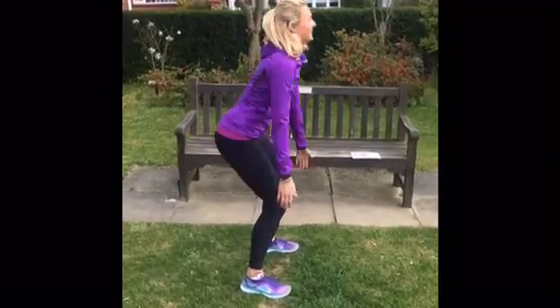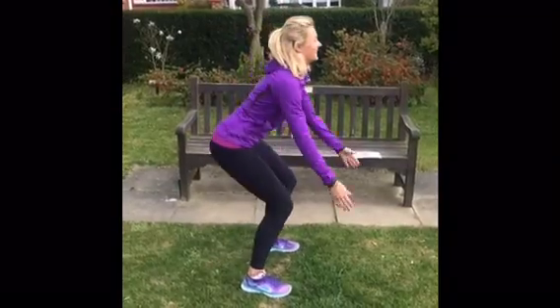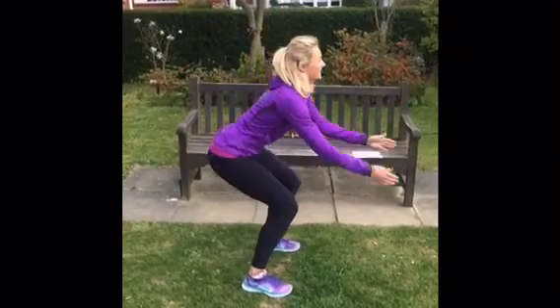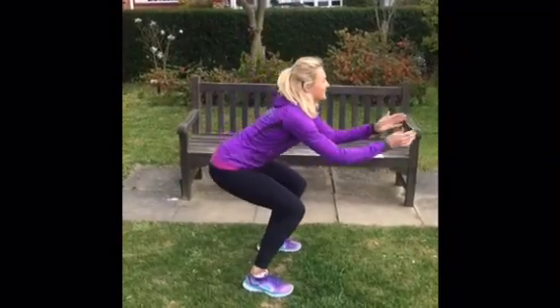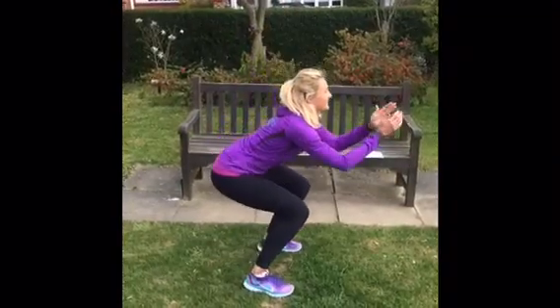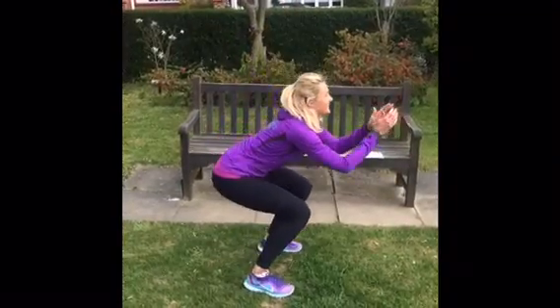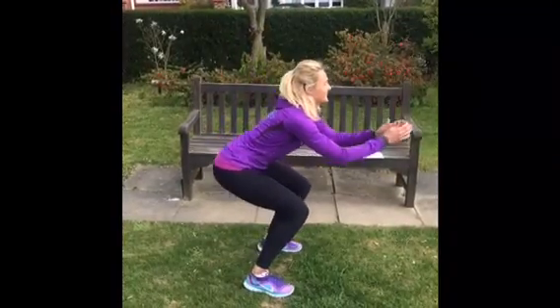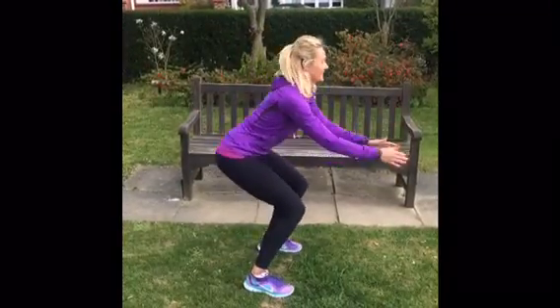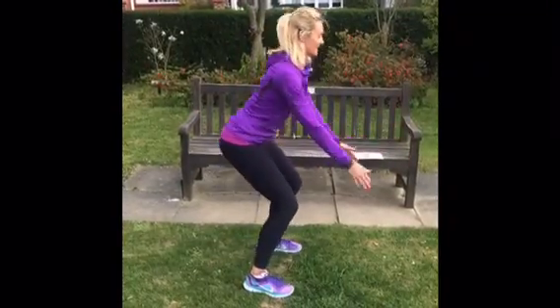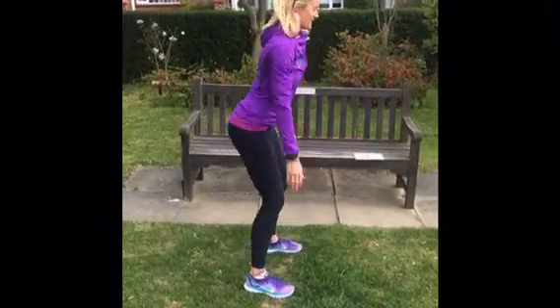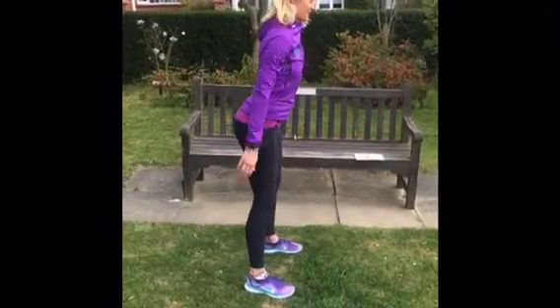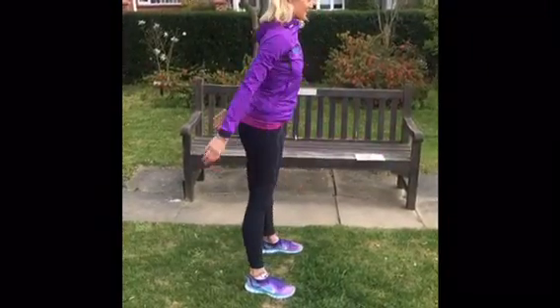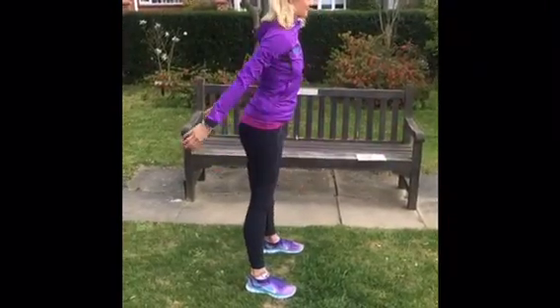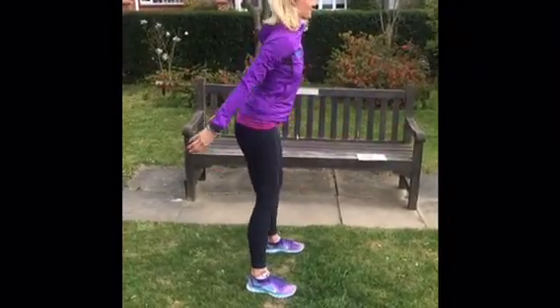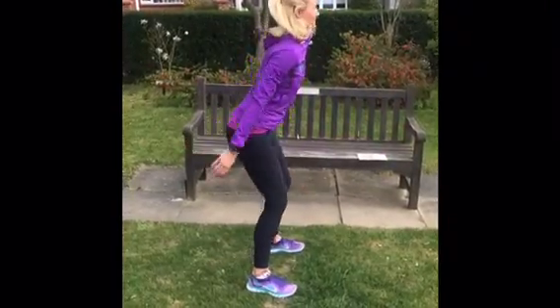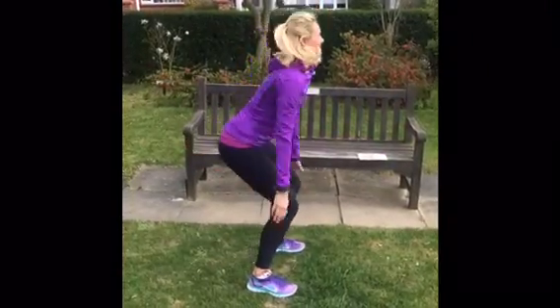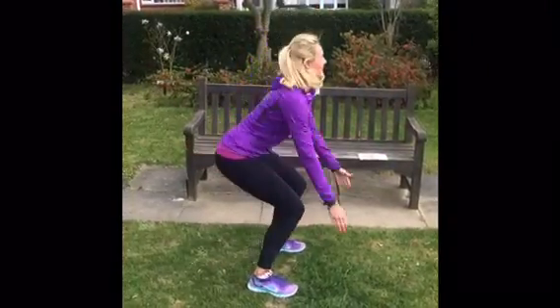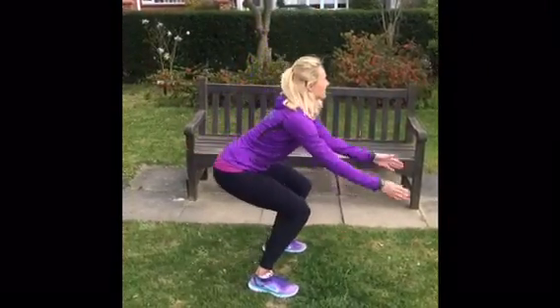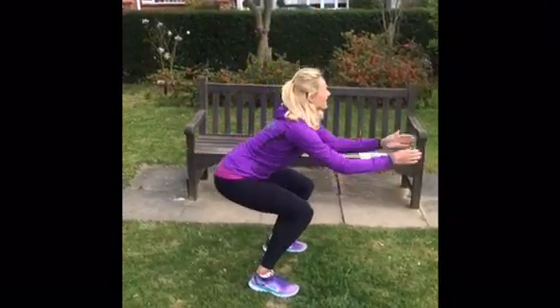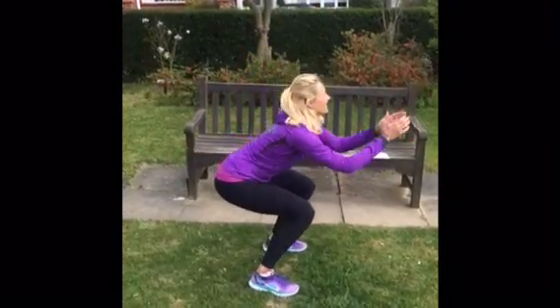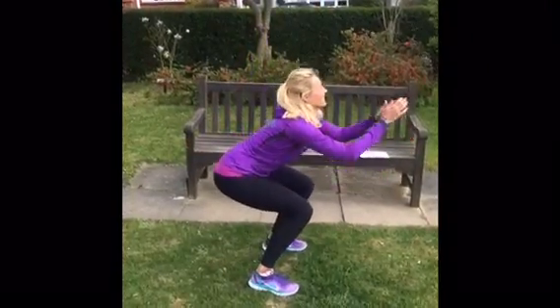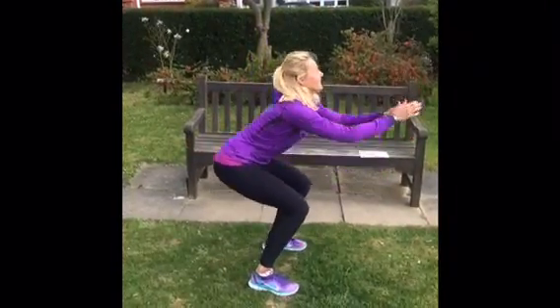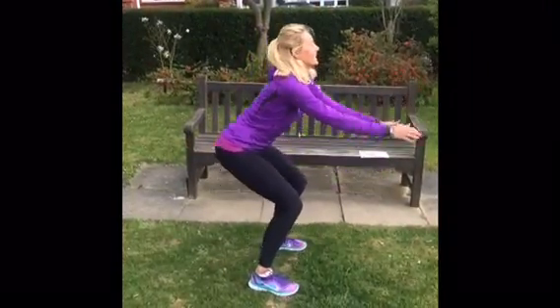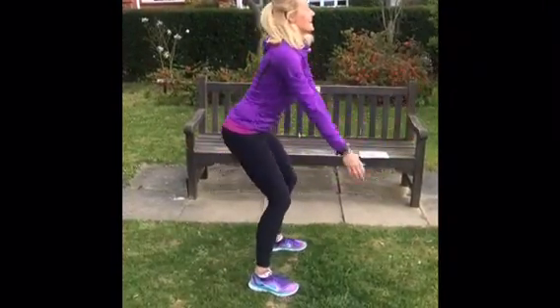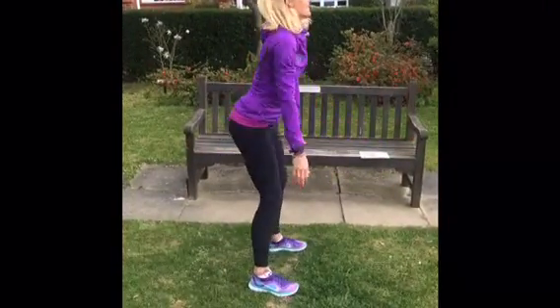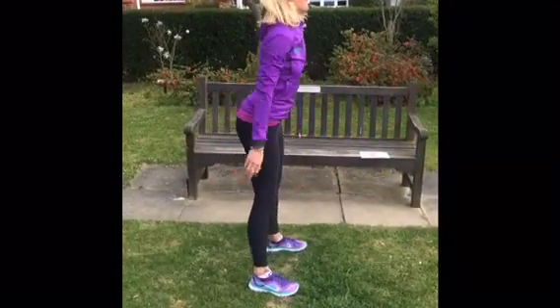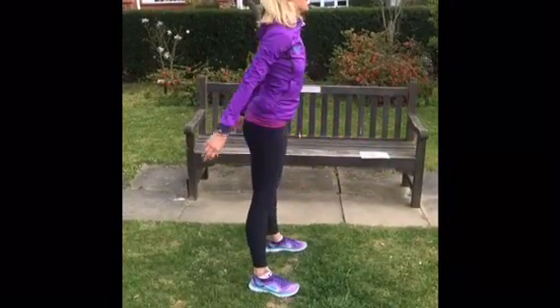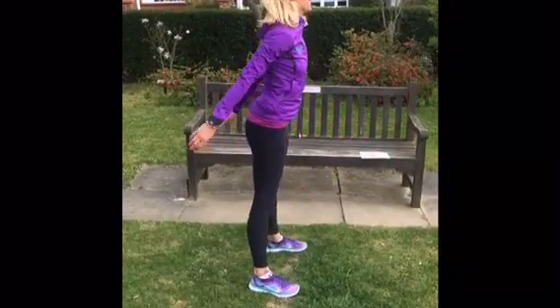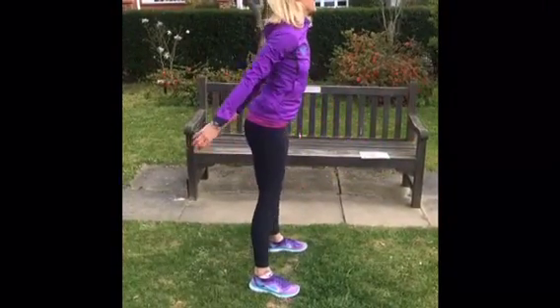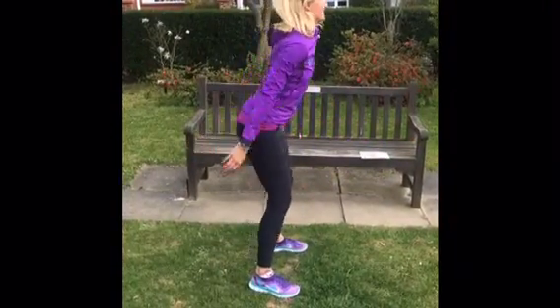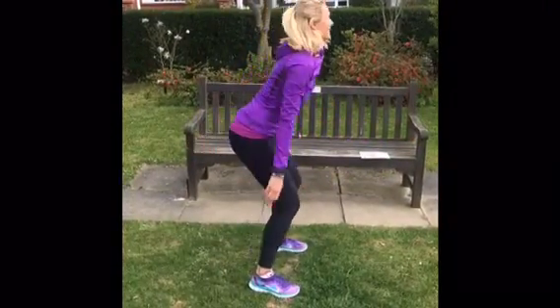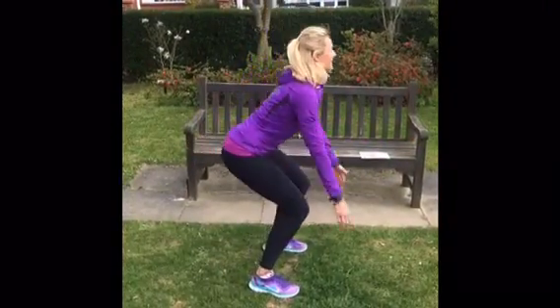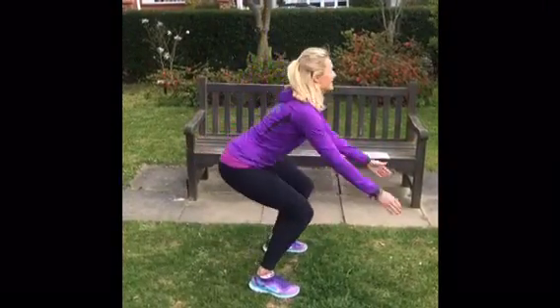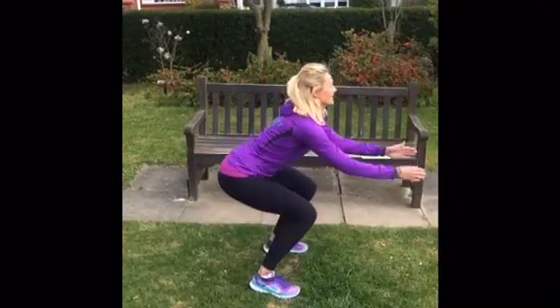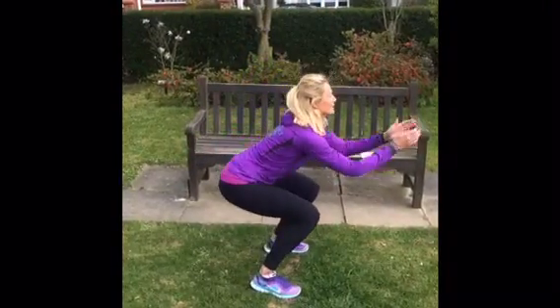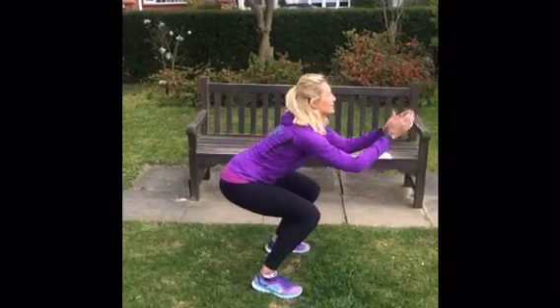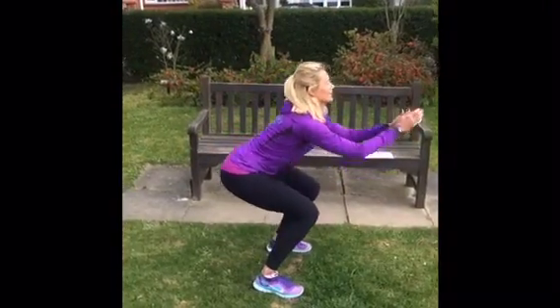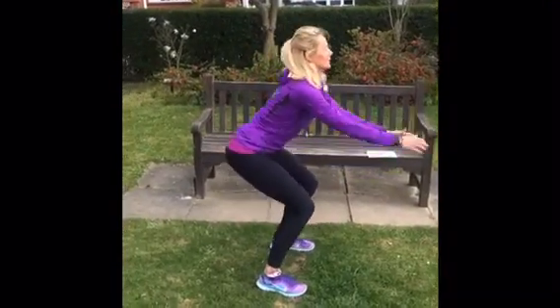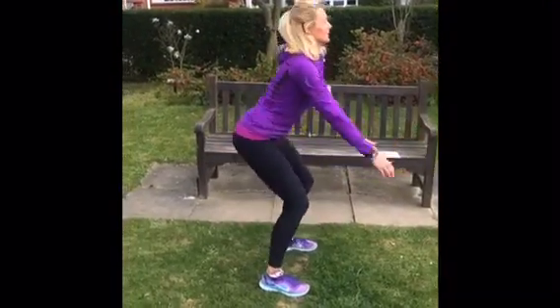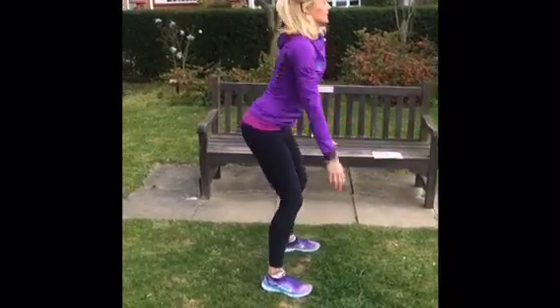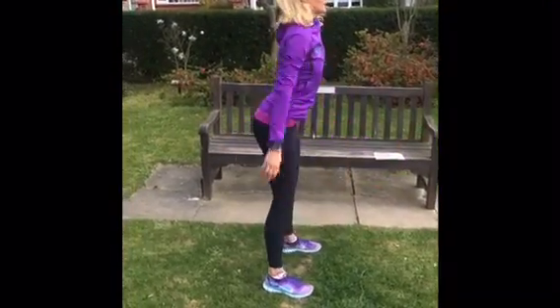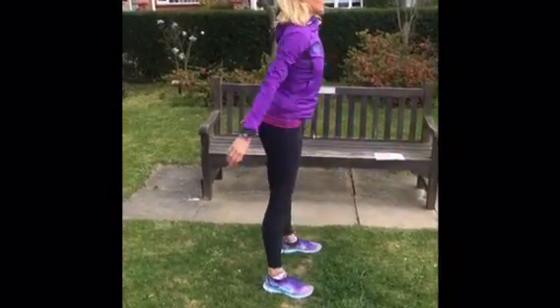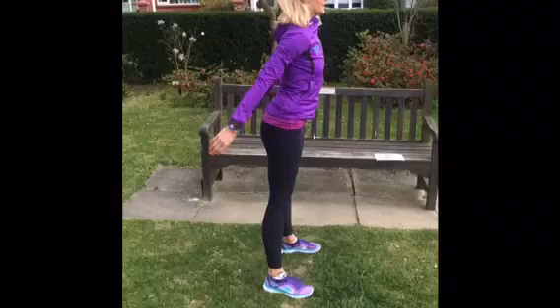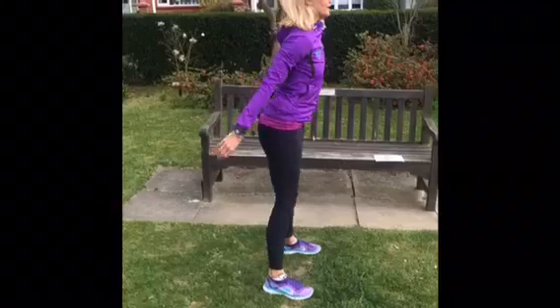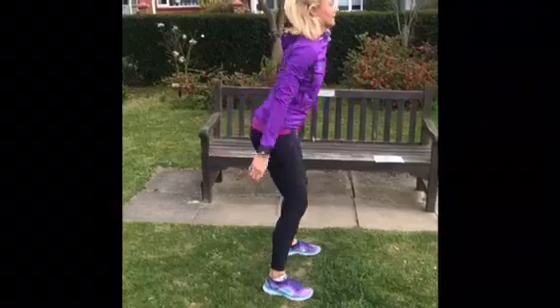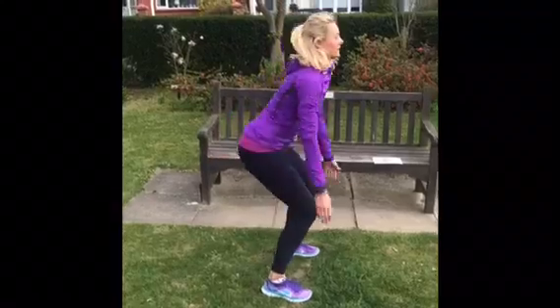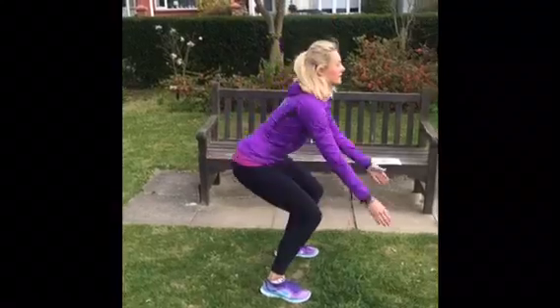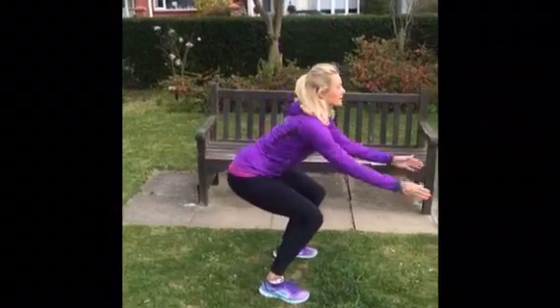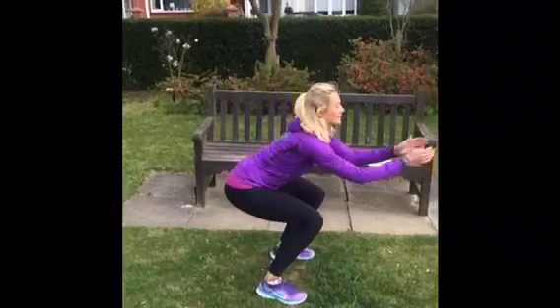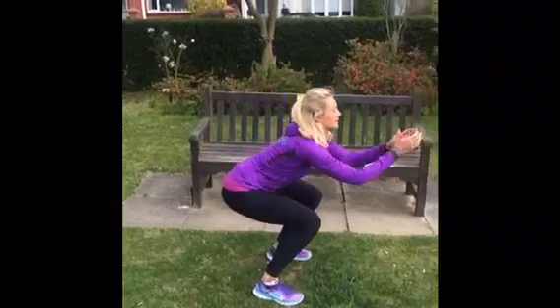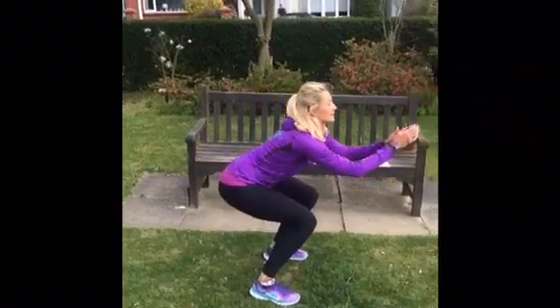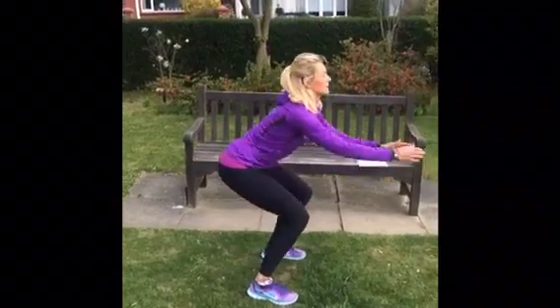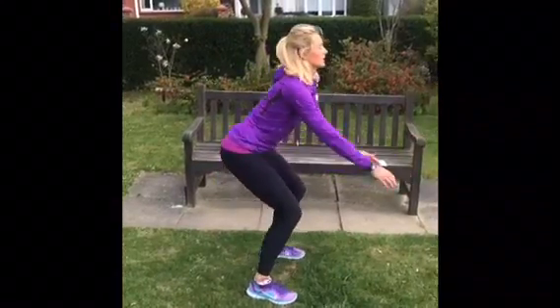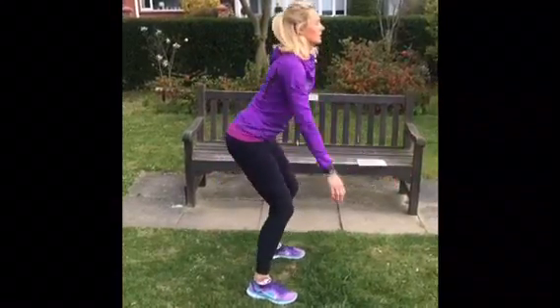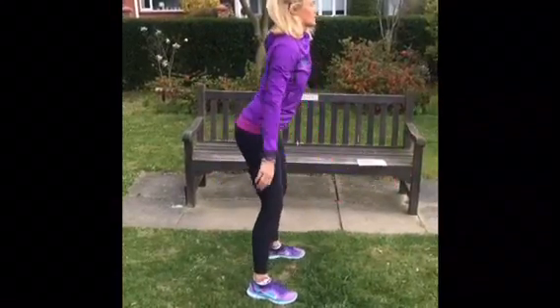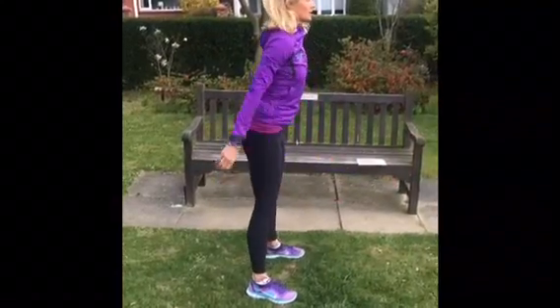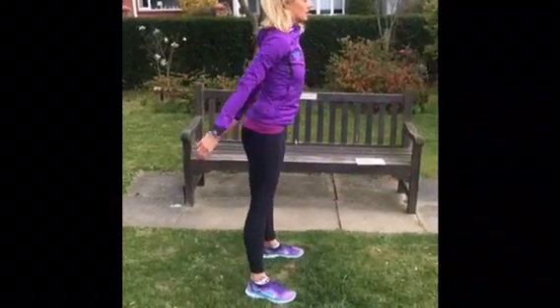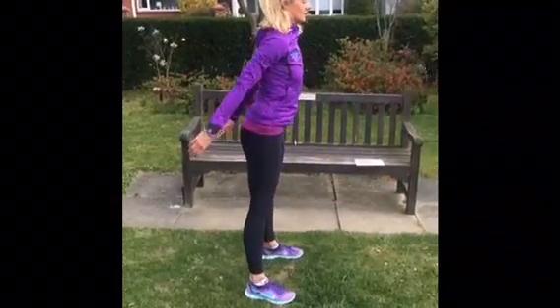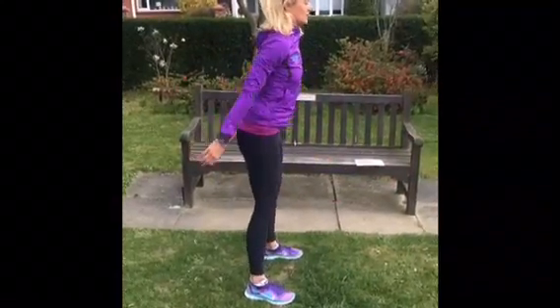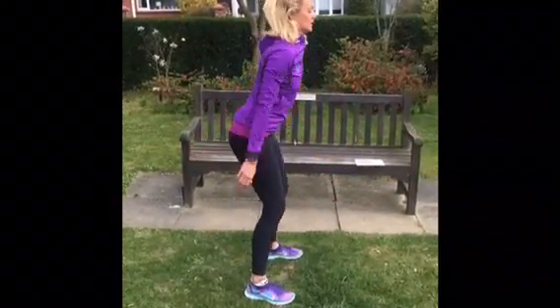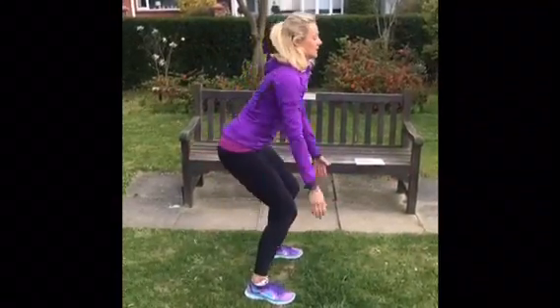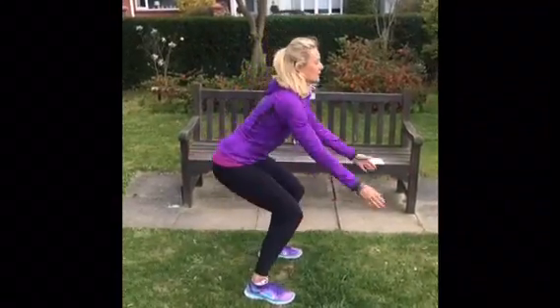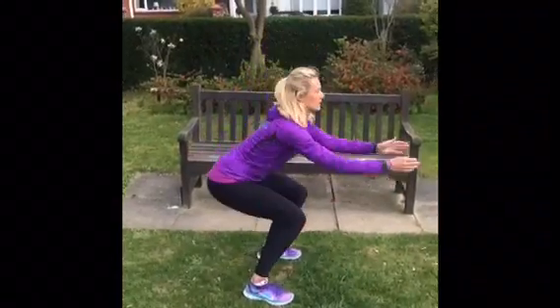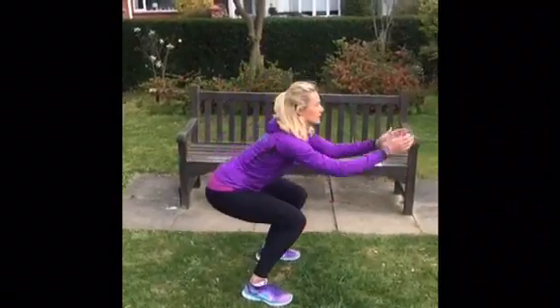Week 1 to 4, Program A. First of all, bodyweight squats. Keep the chest up nice and high and squeeze the butt at the top.